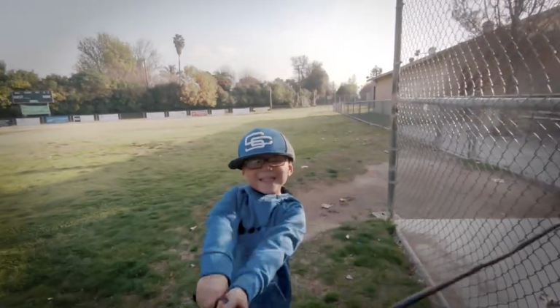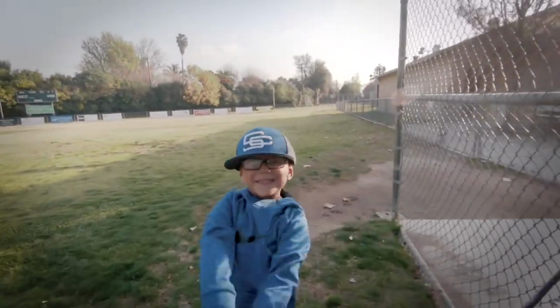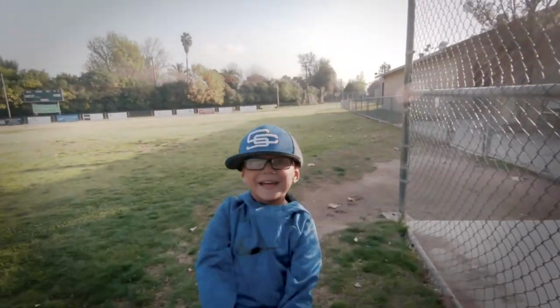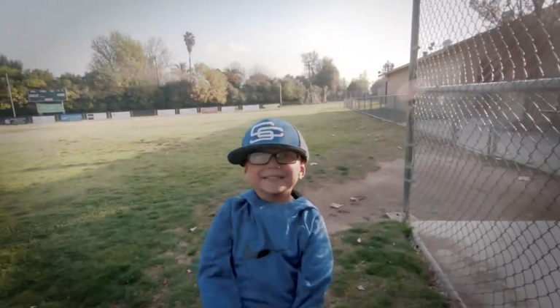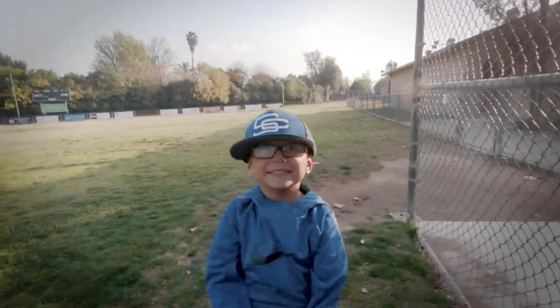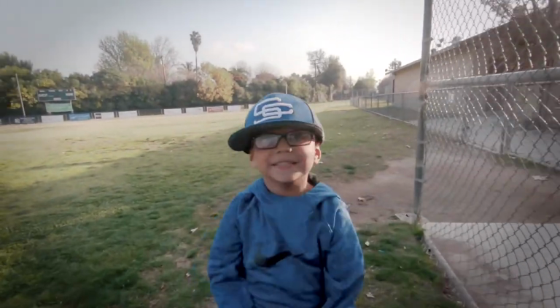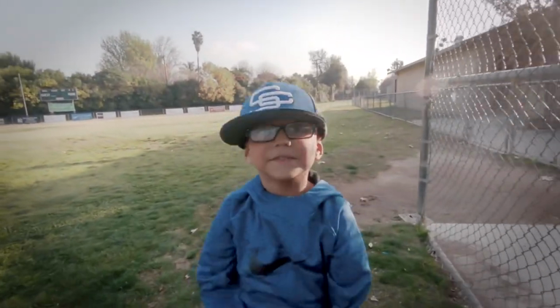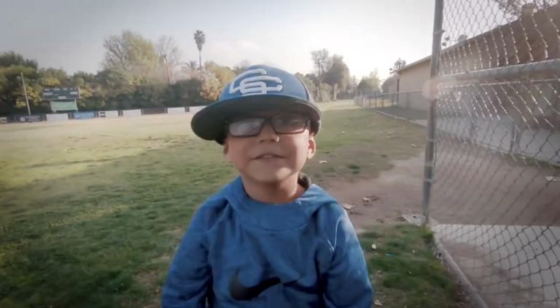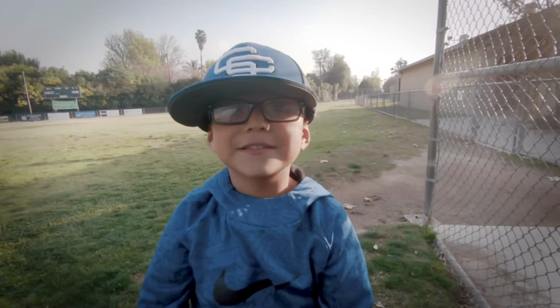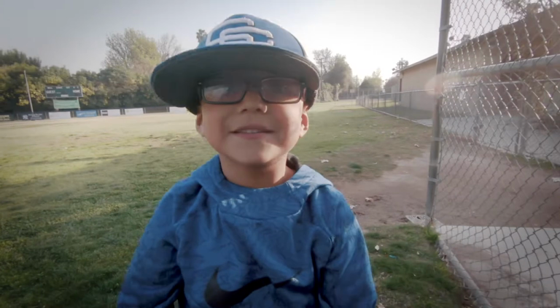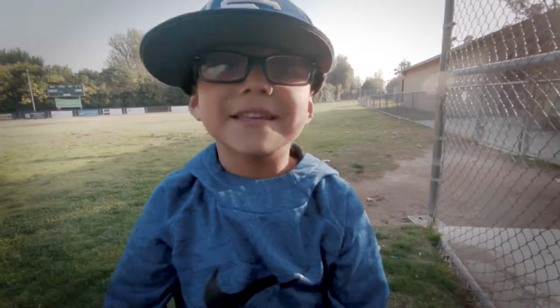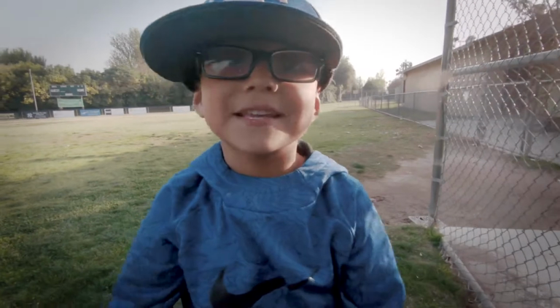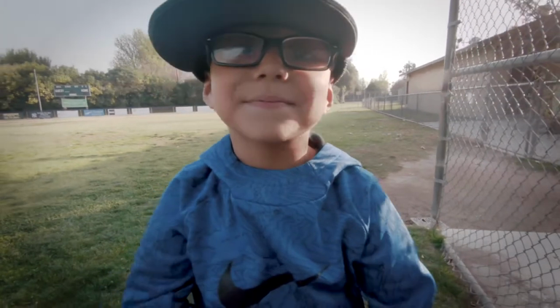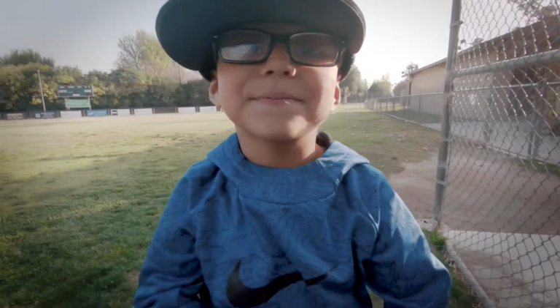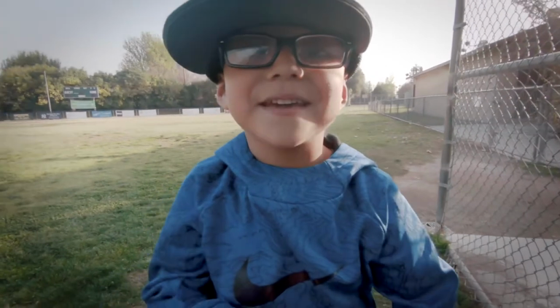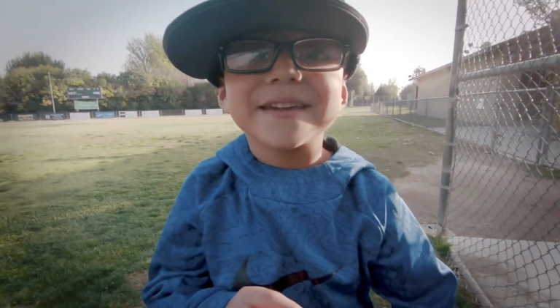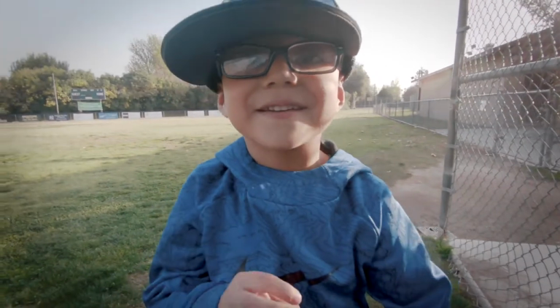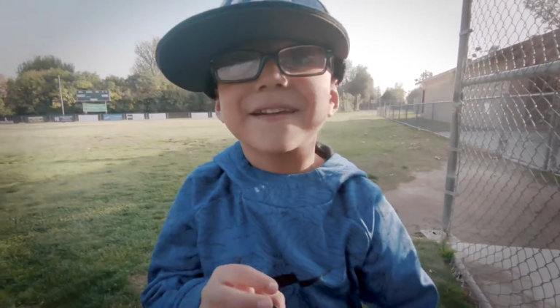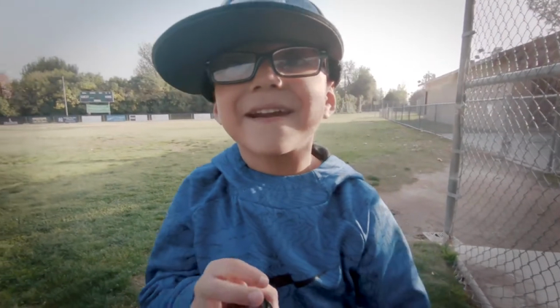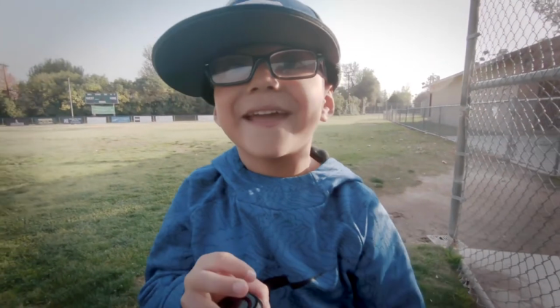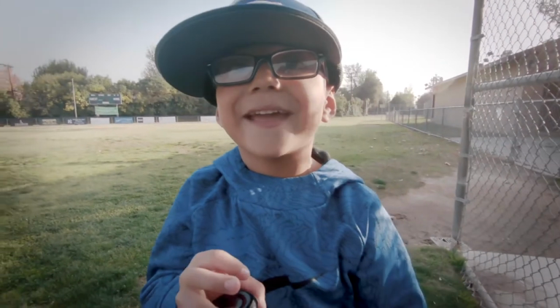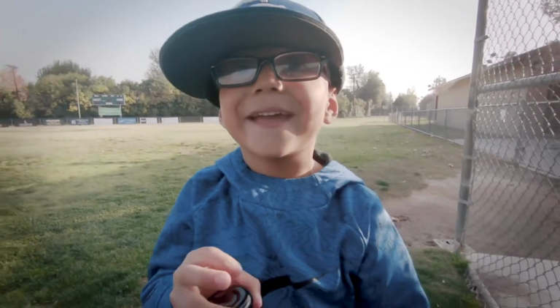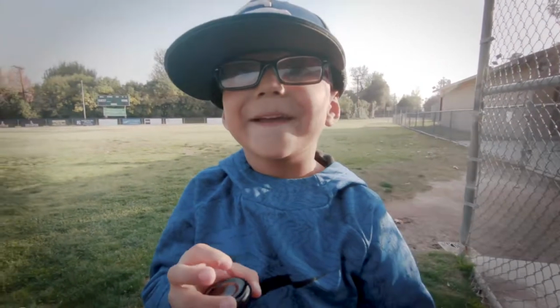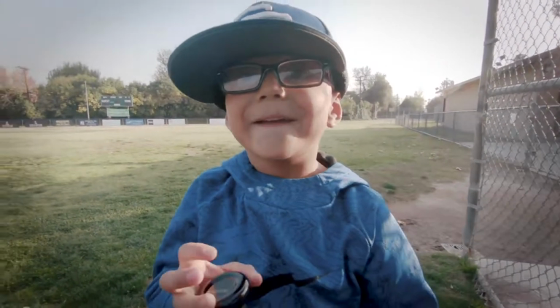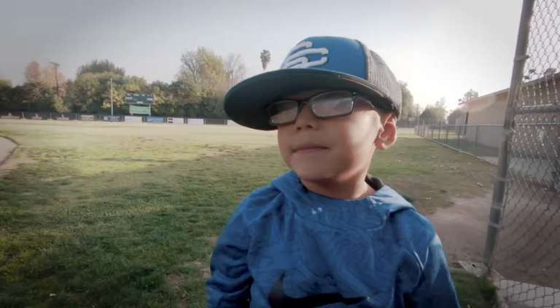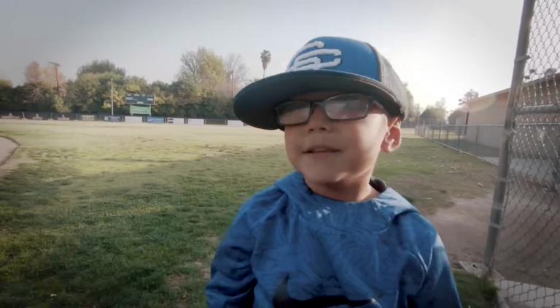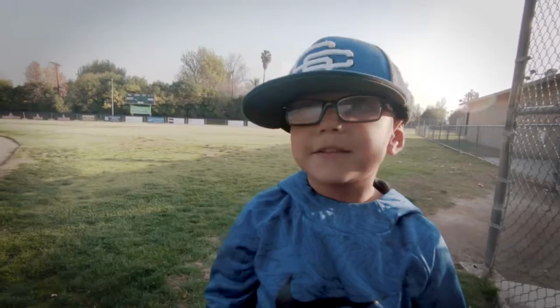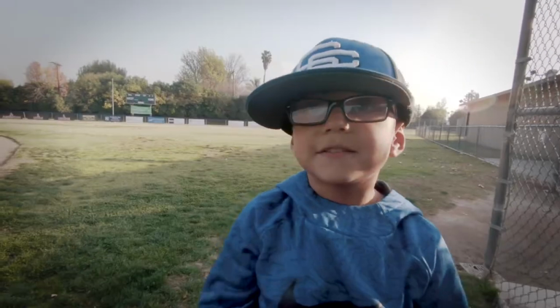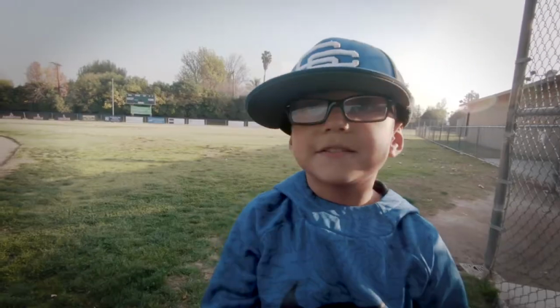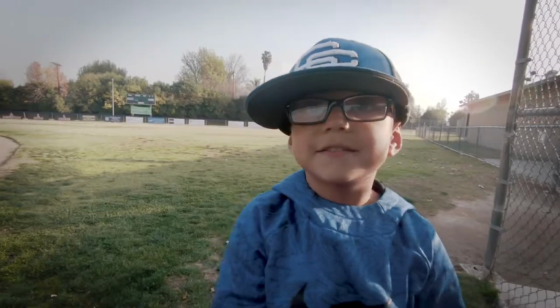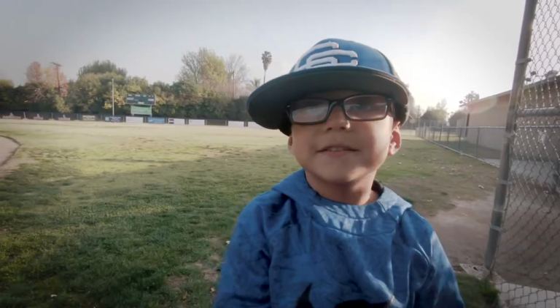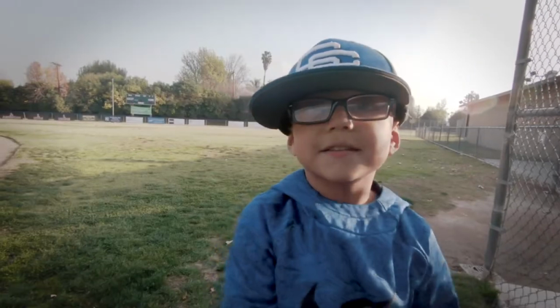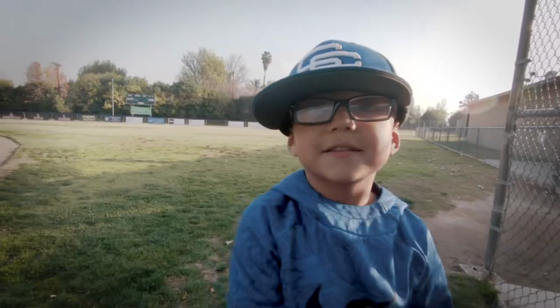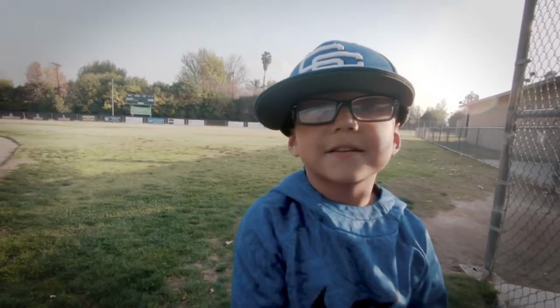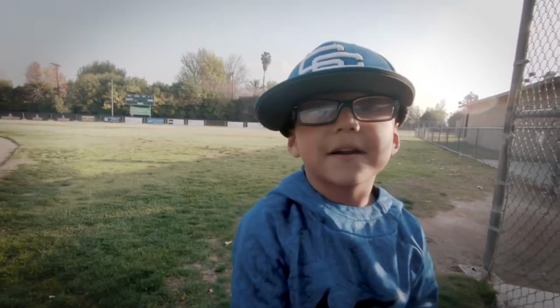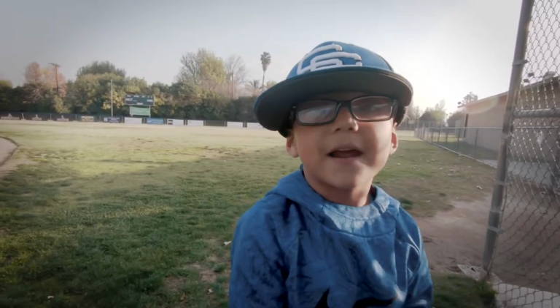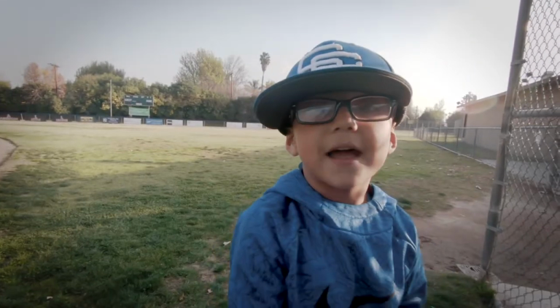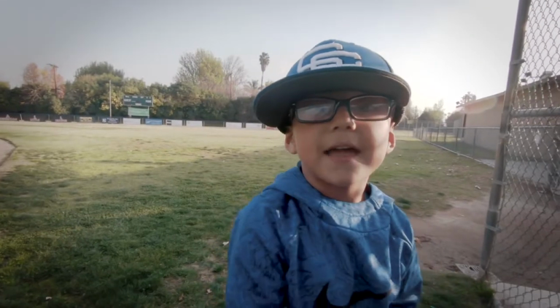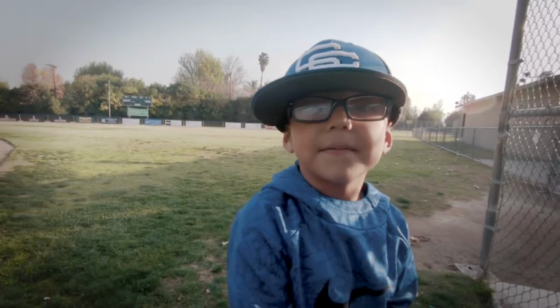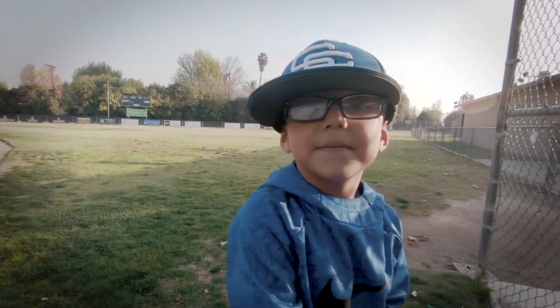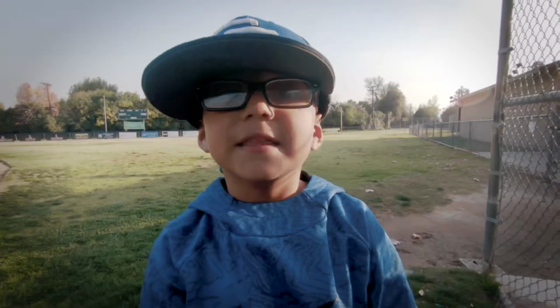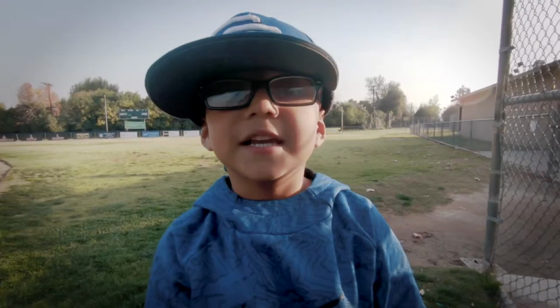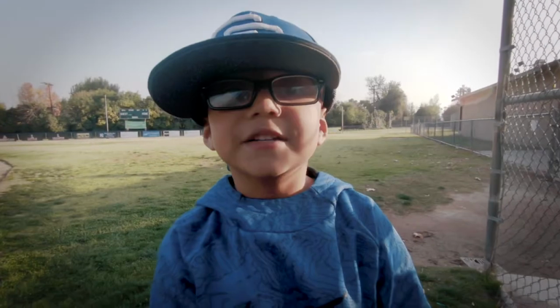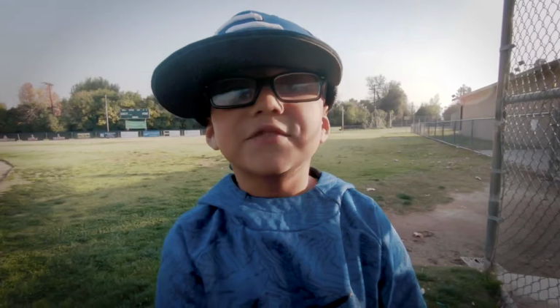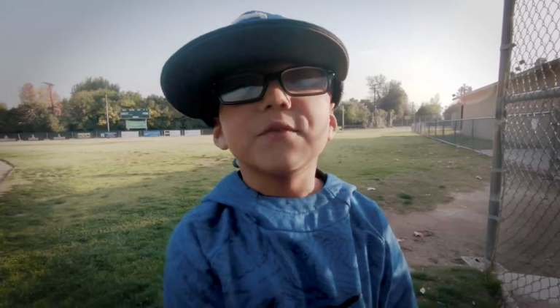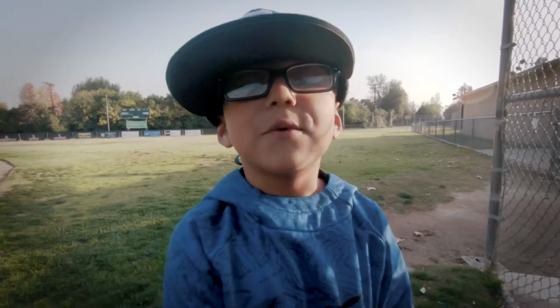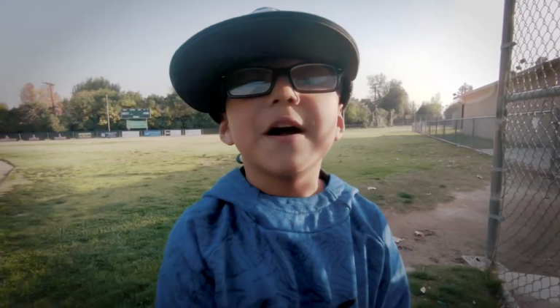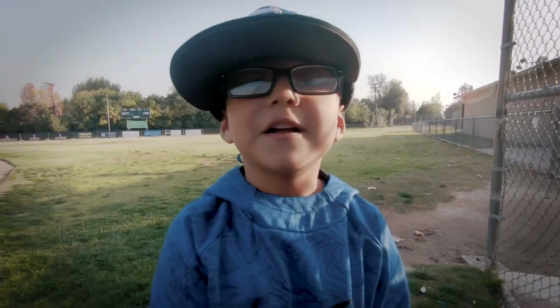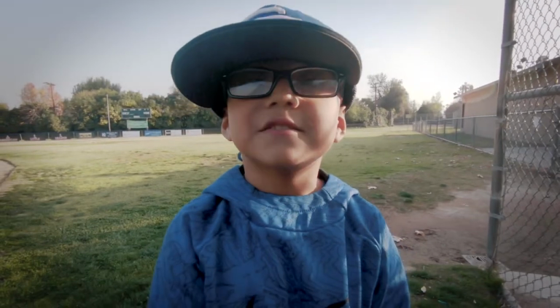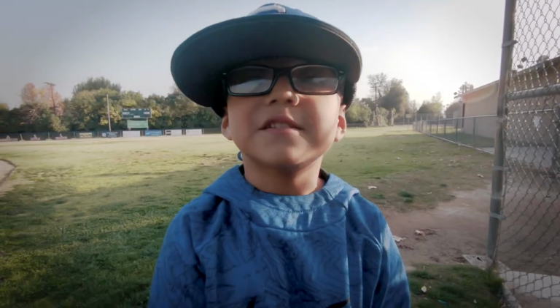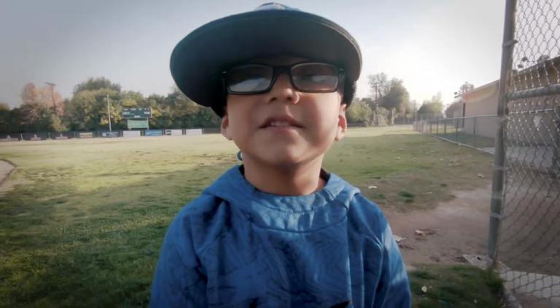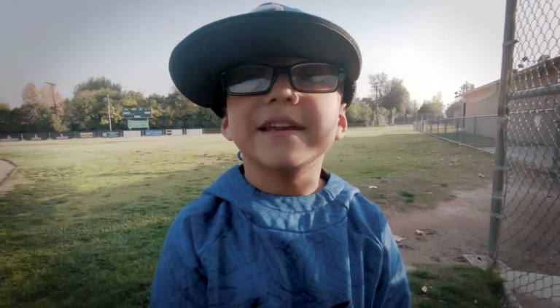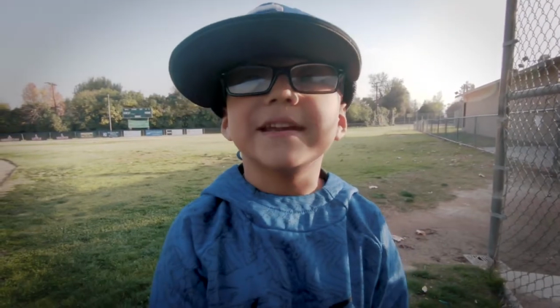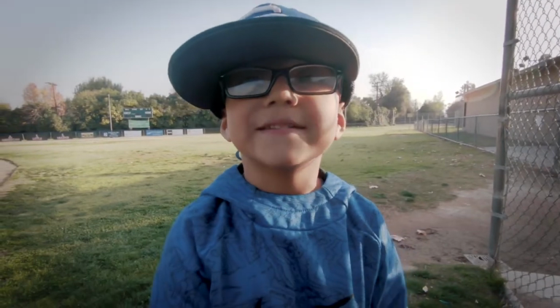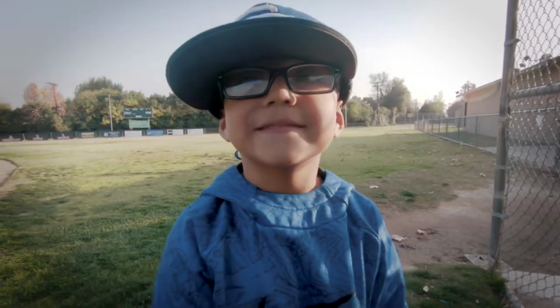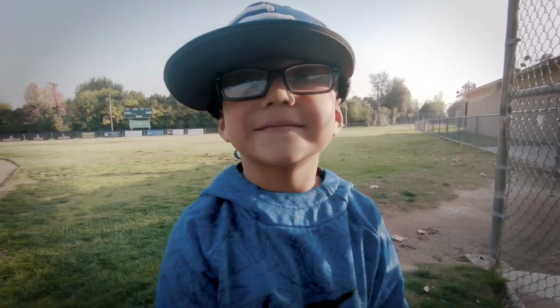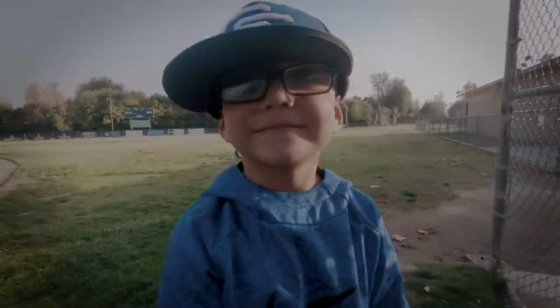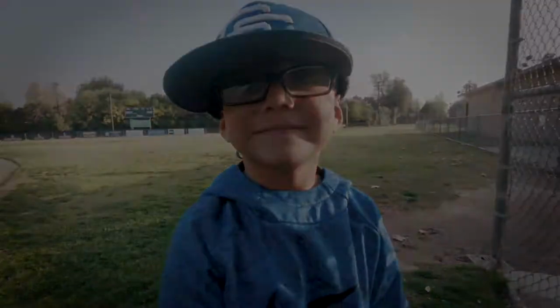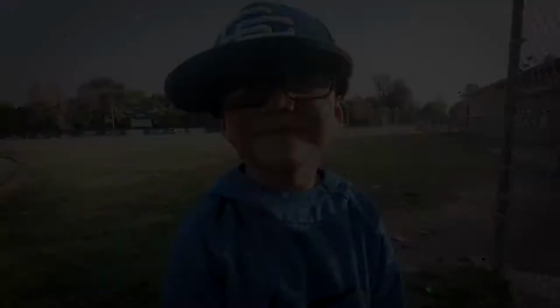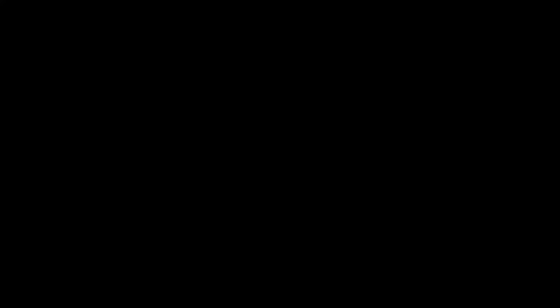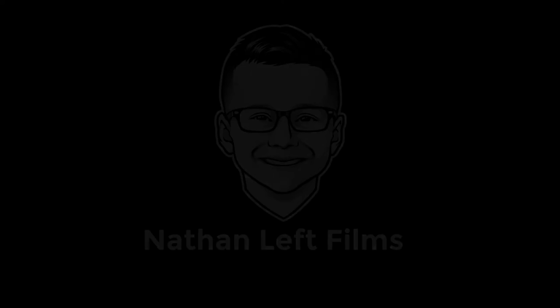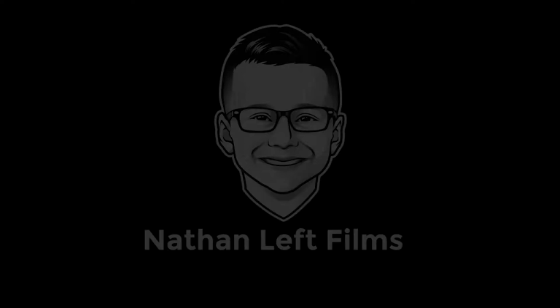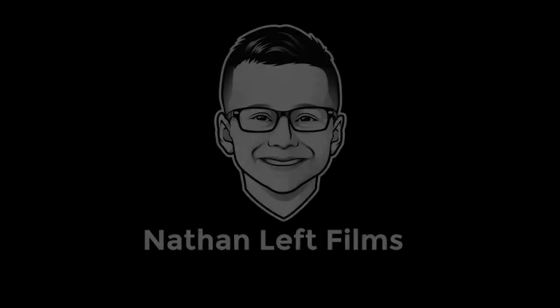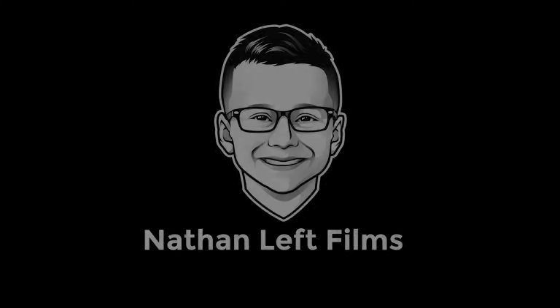That's it for today's play crate. Make sure to subscribe. Thanks for watching. Bye!